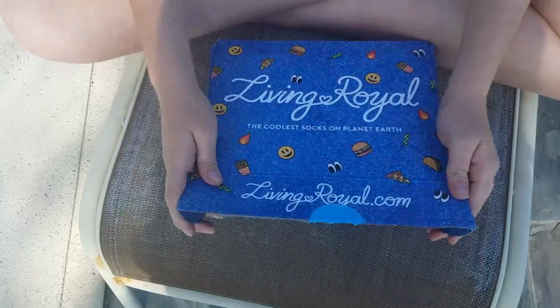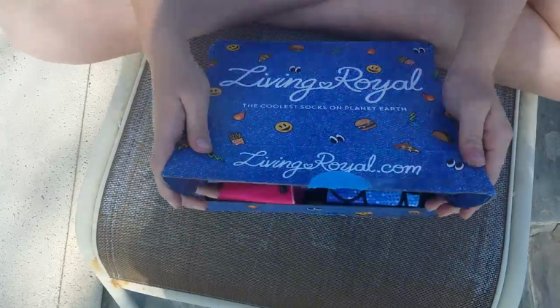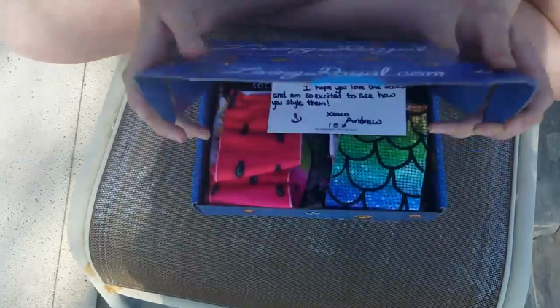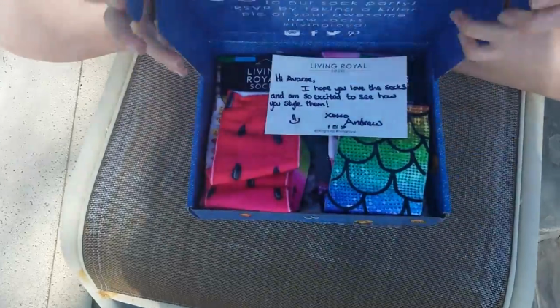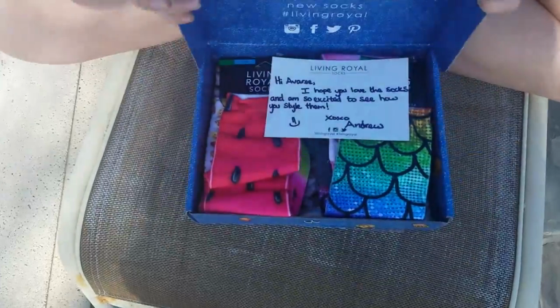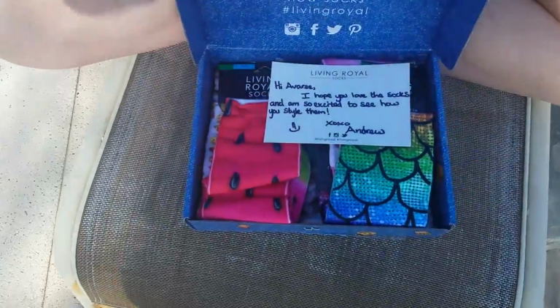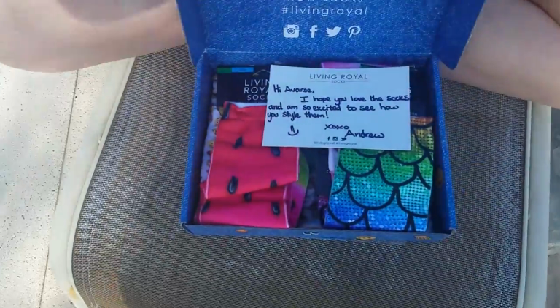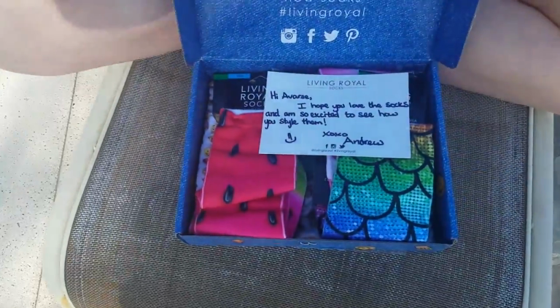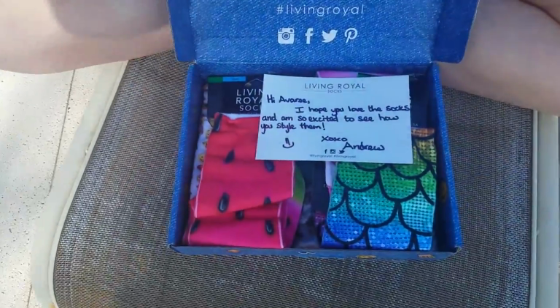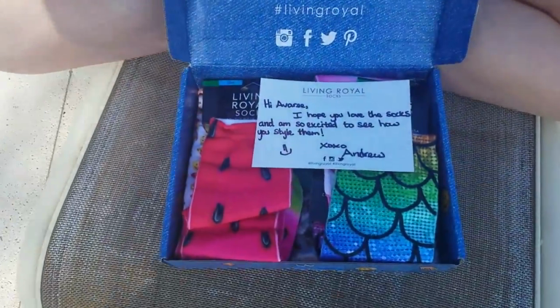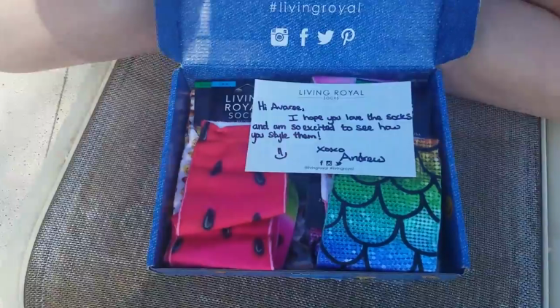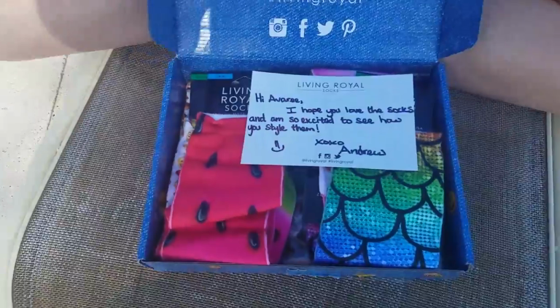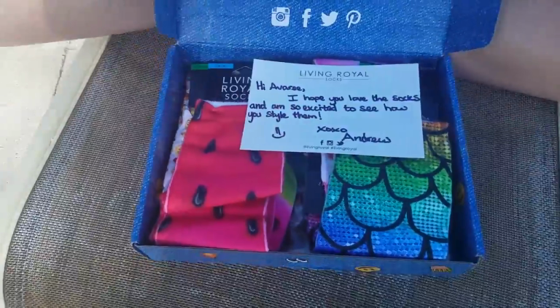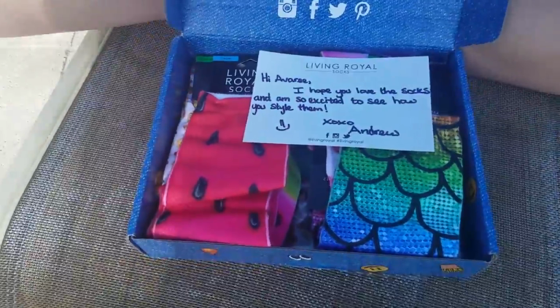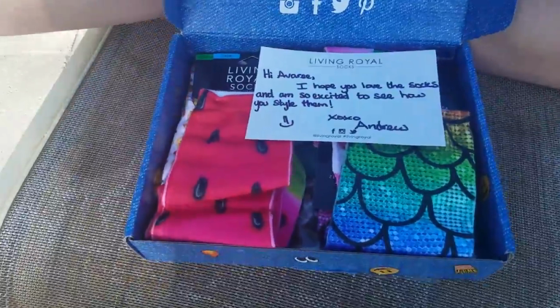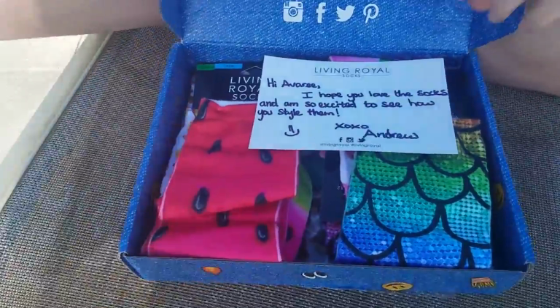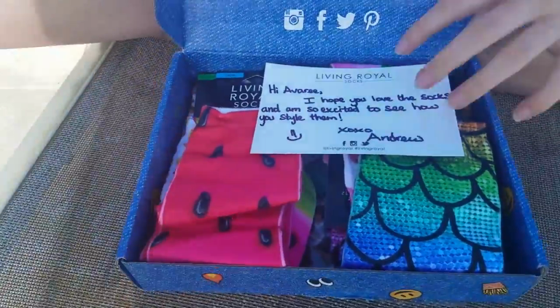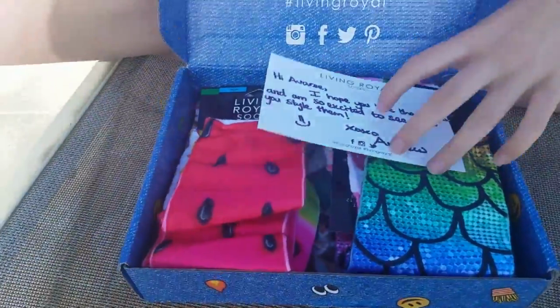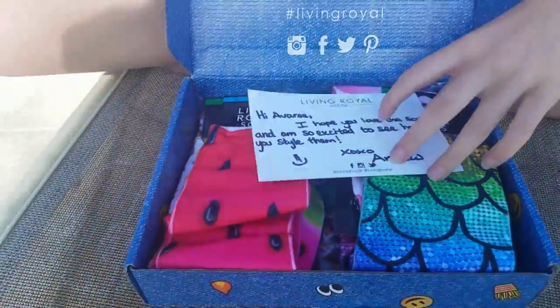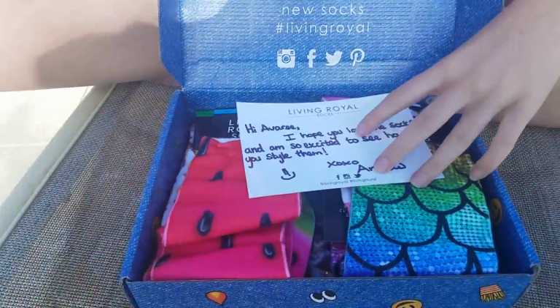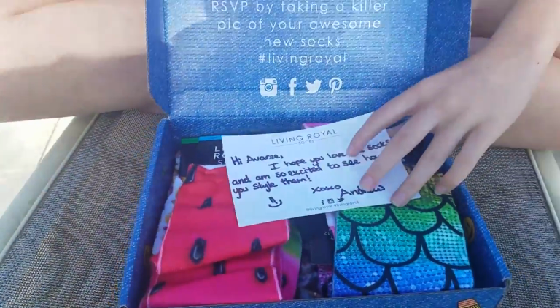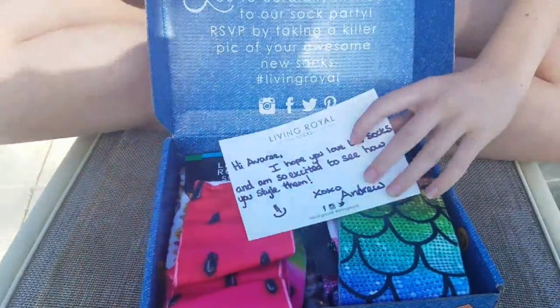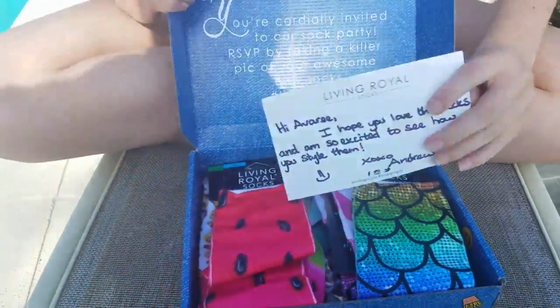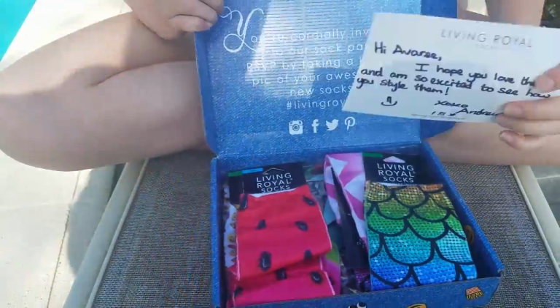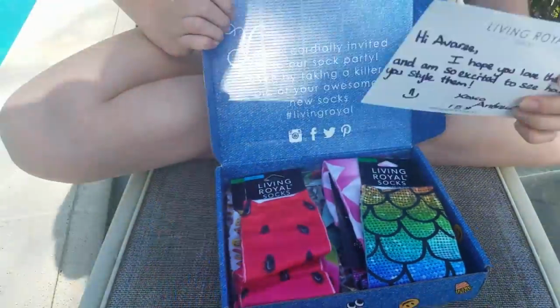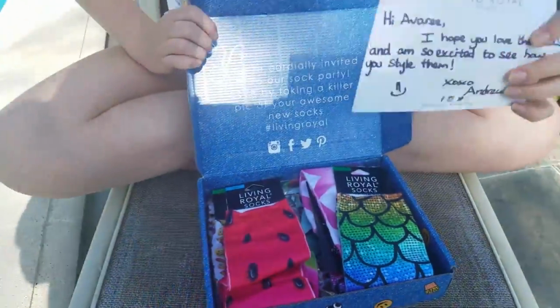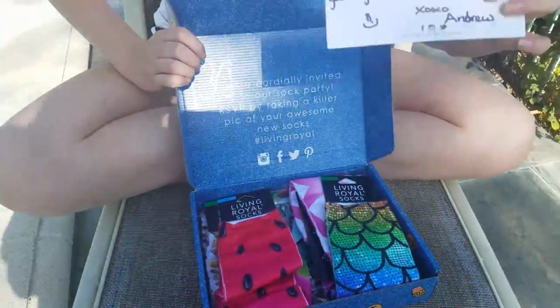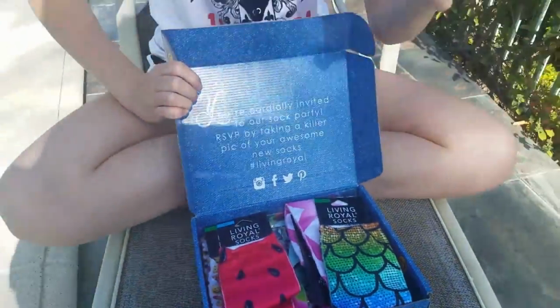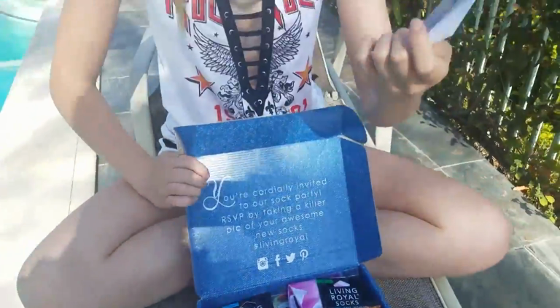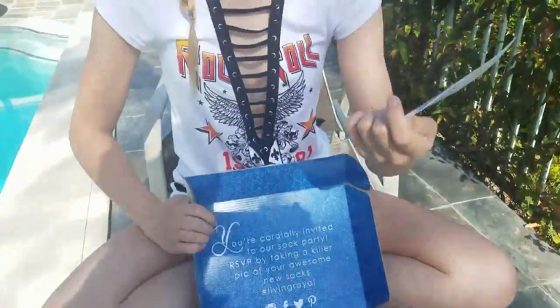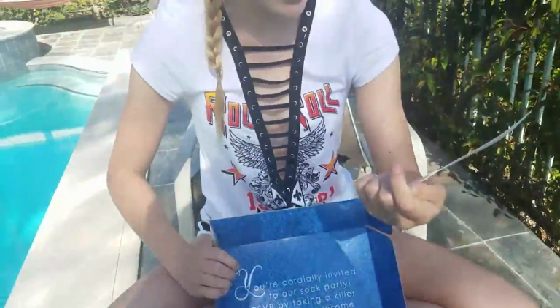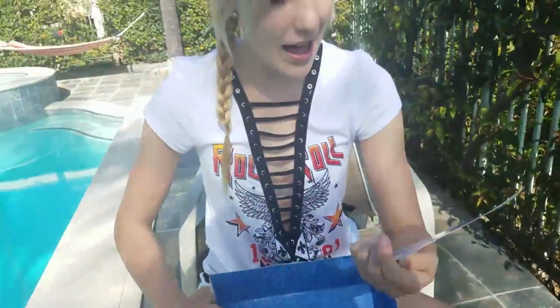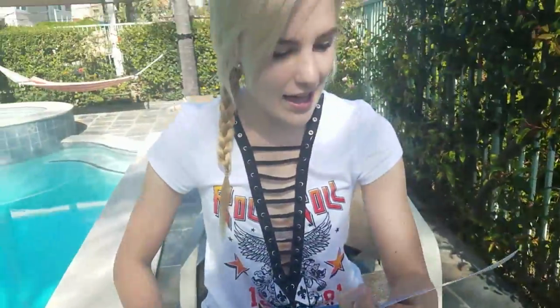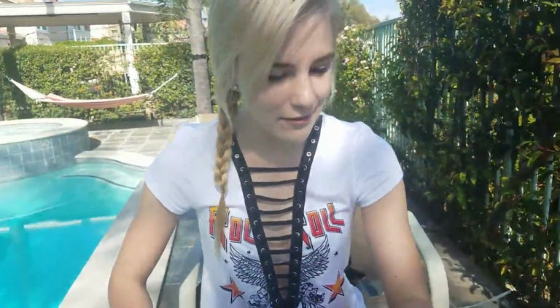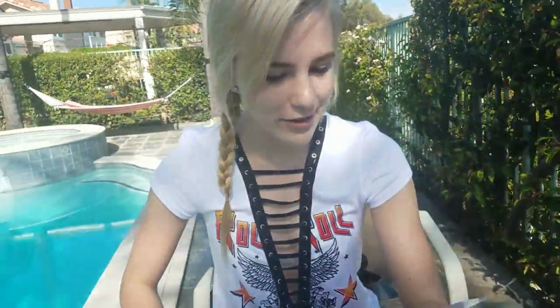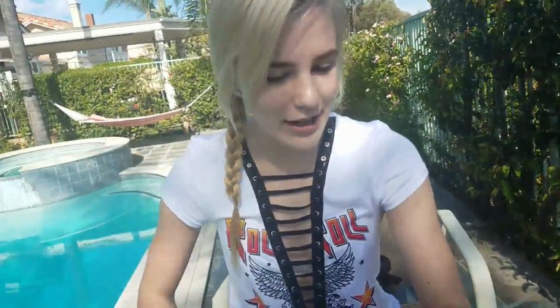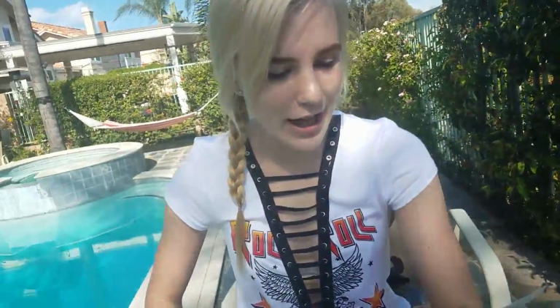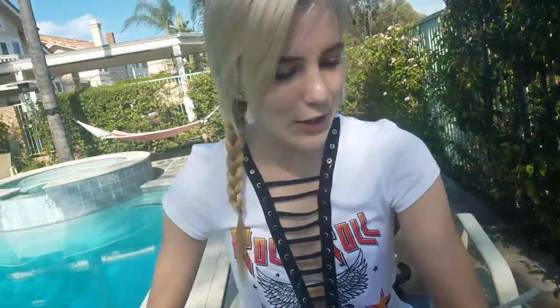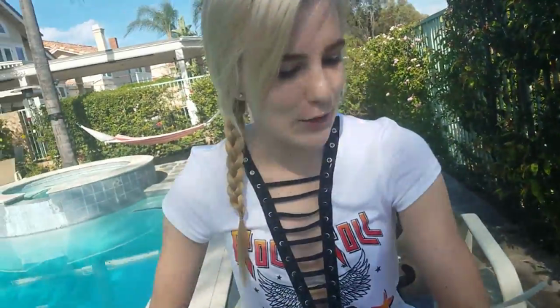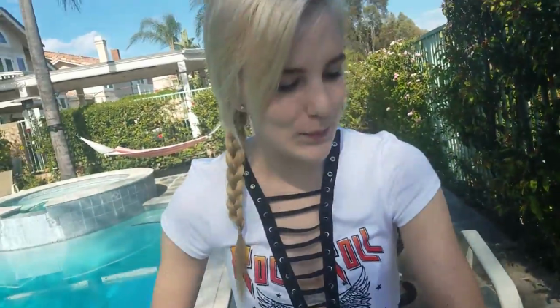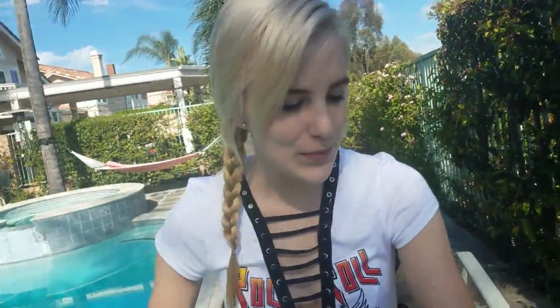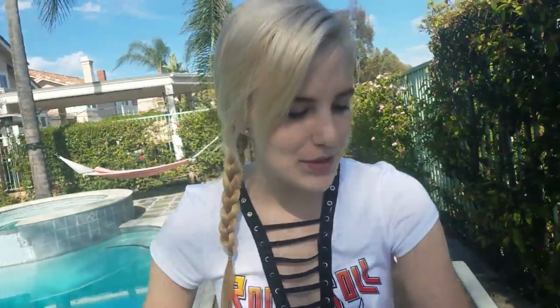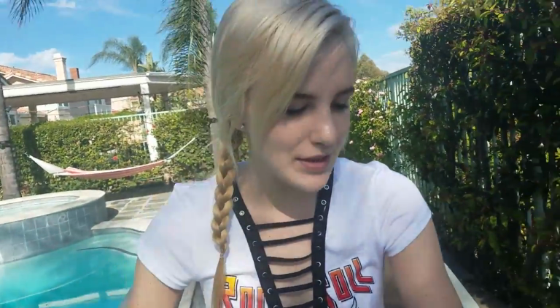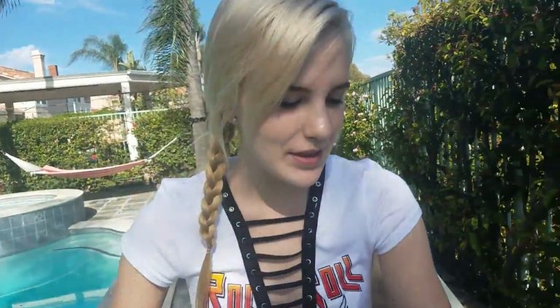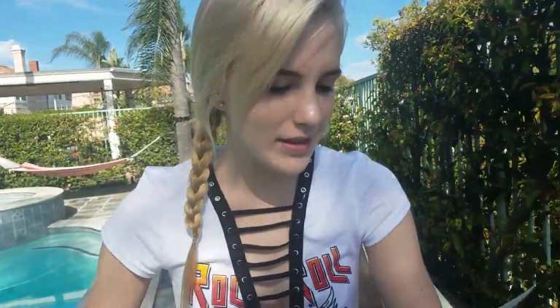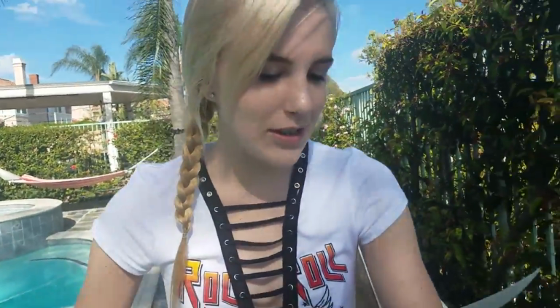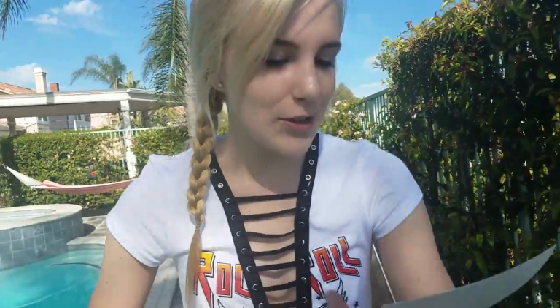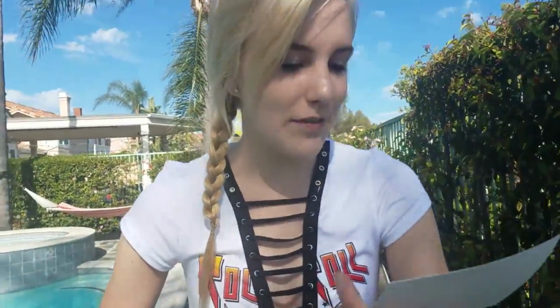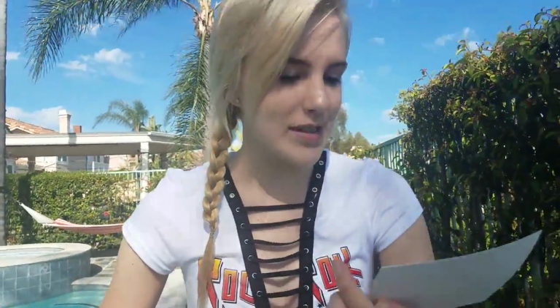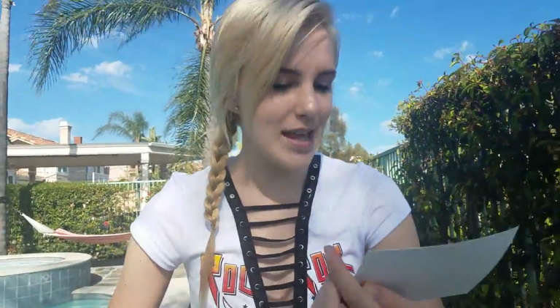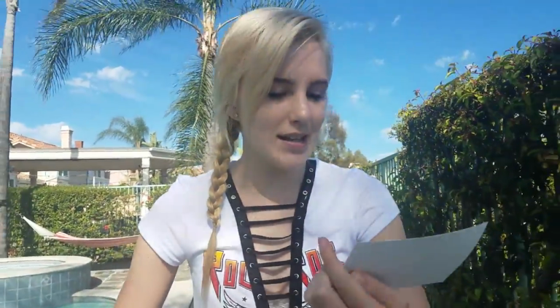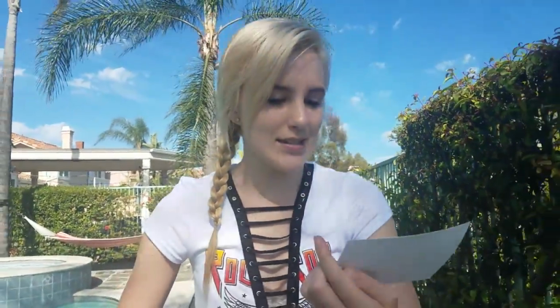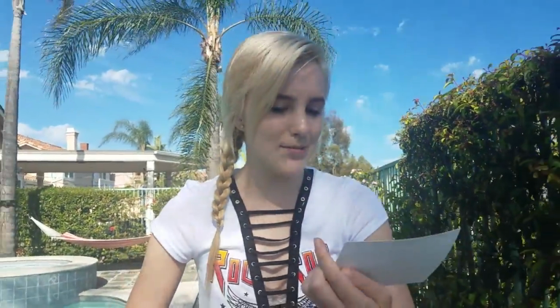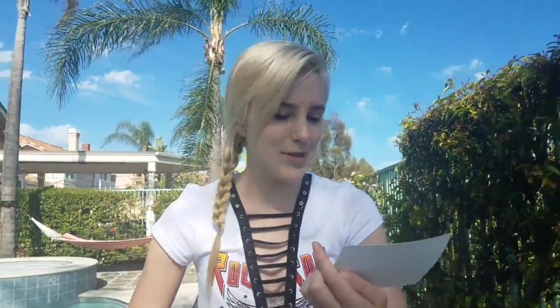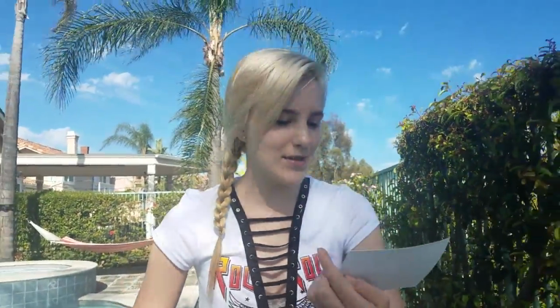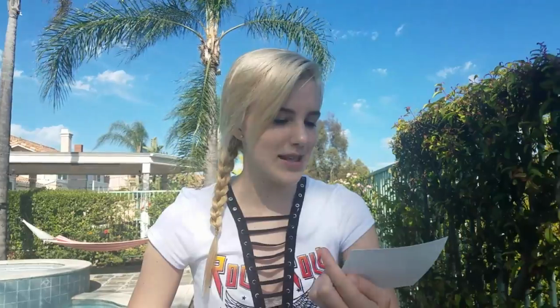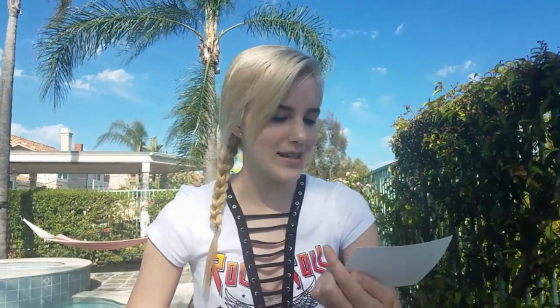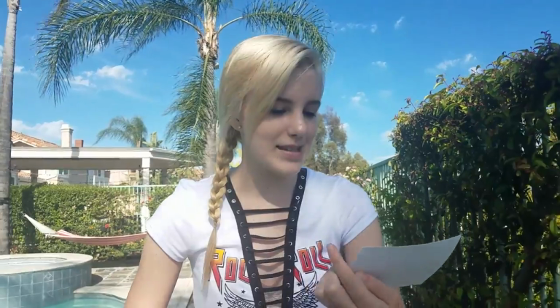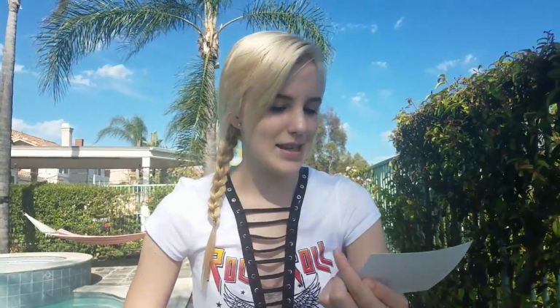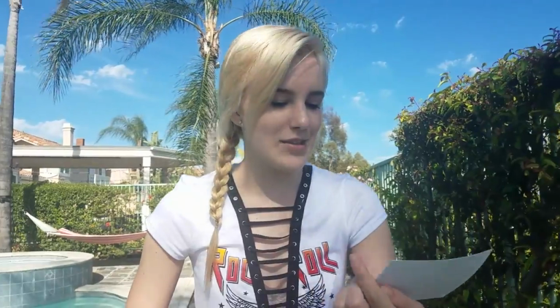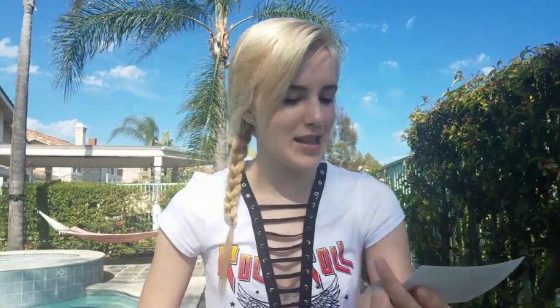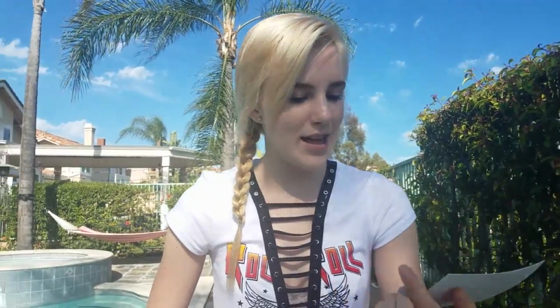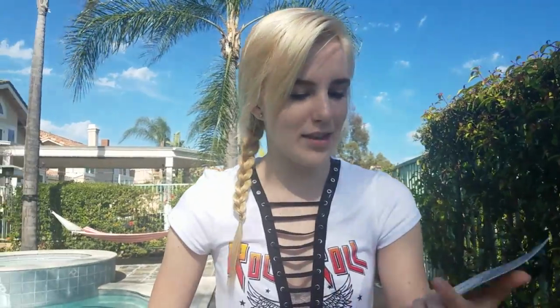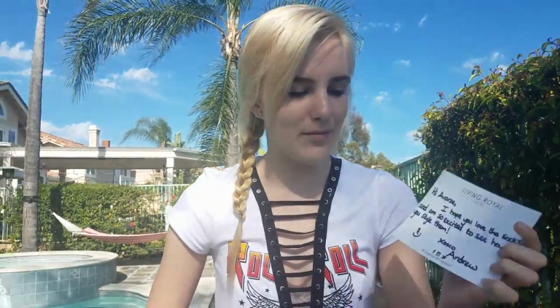So I open it and it looks like this, and it has a note saying: 'Hi Avery, I hope you love the socks. I'm so excited to see how you style them.'